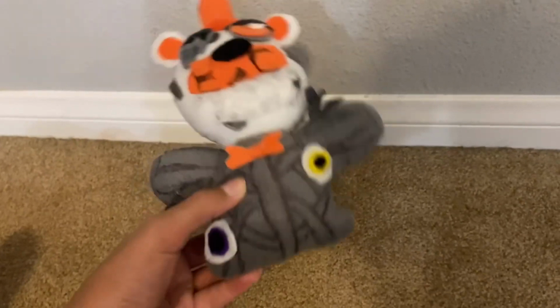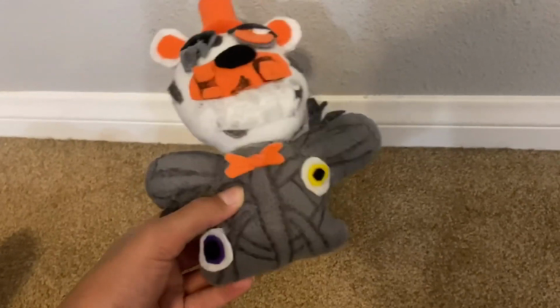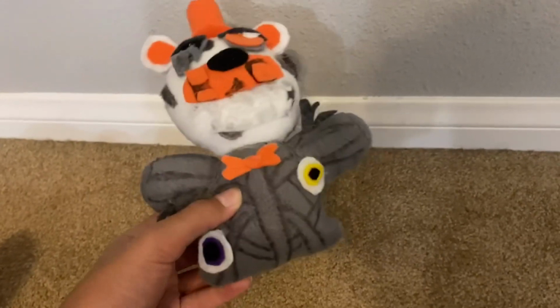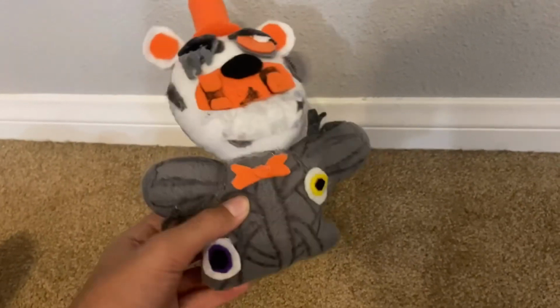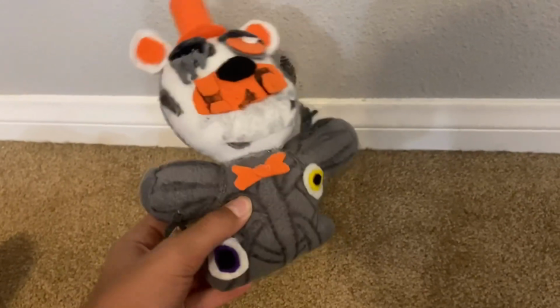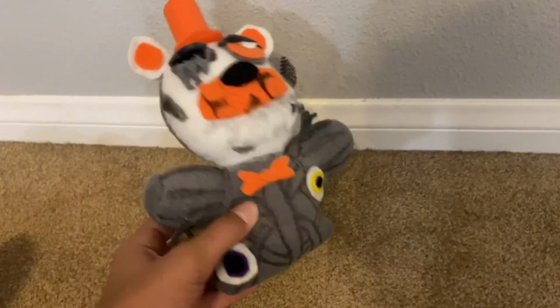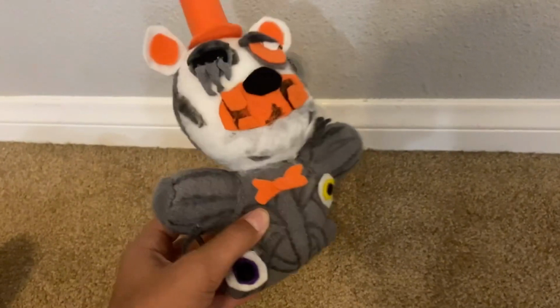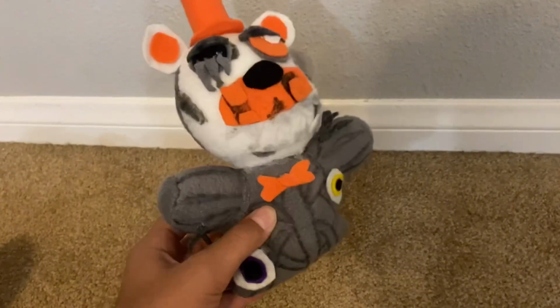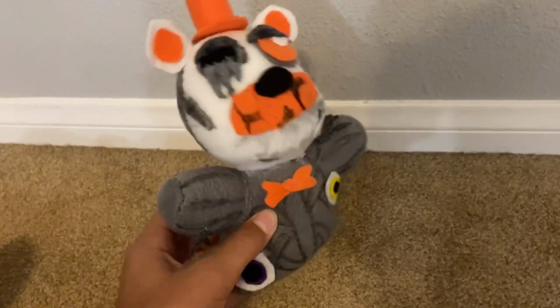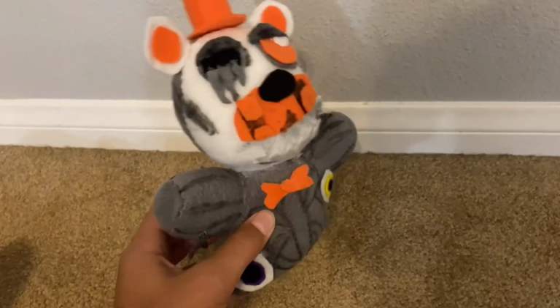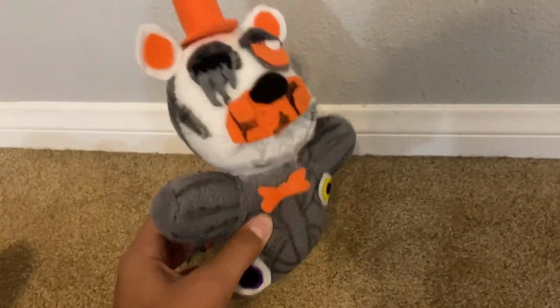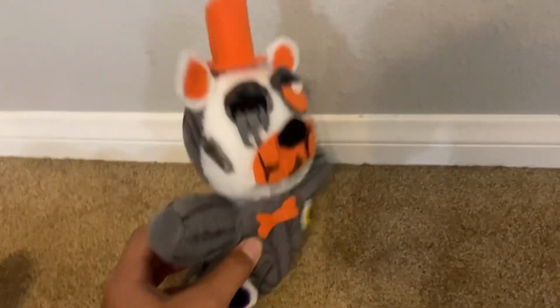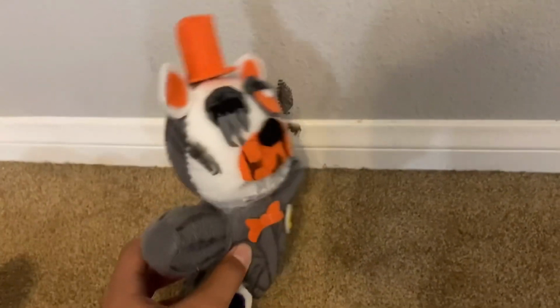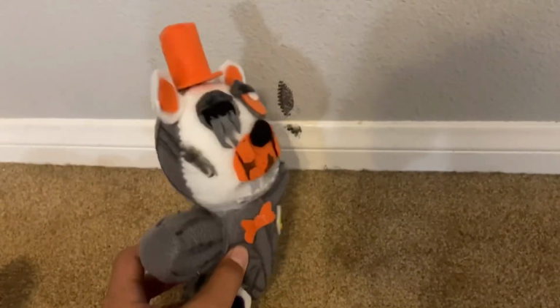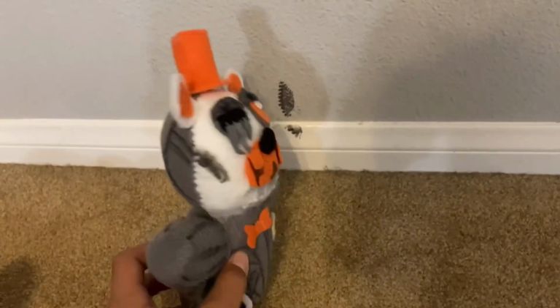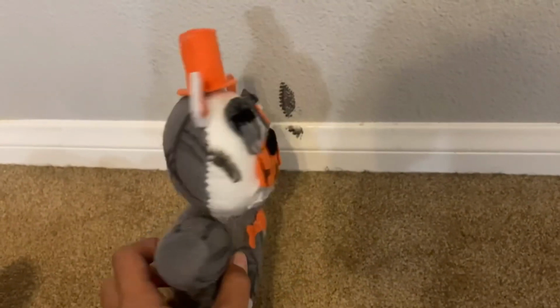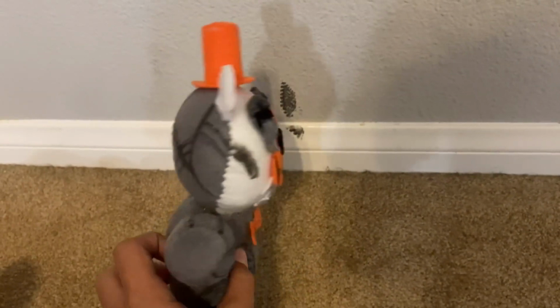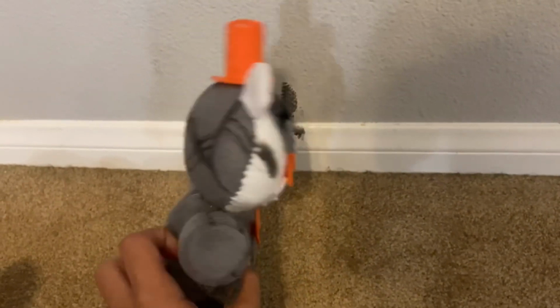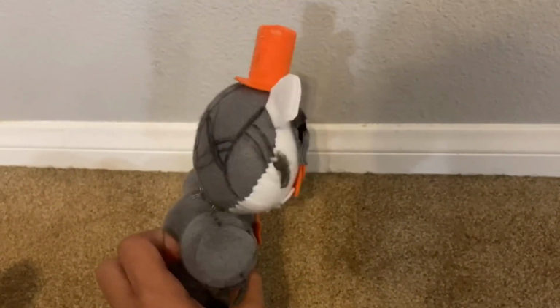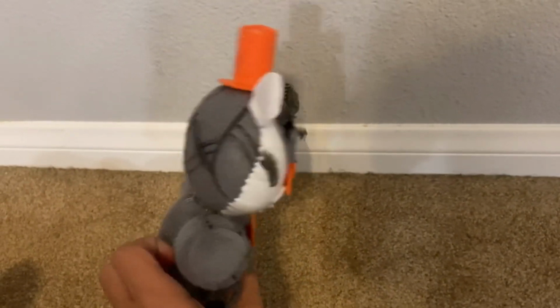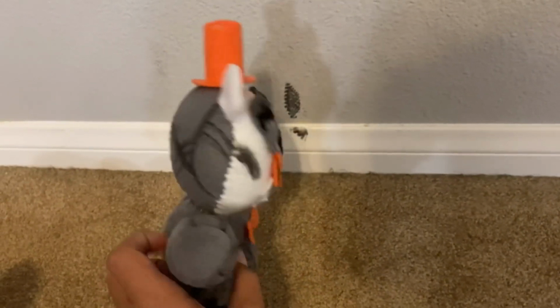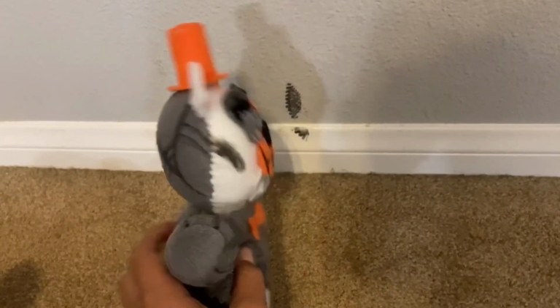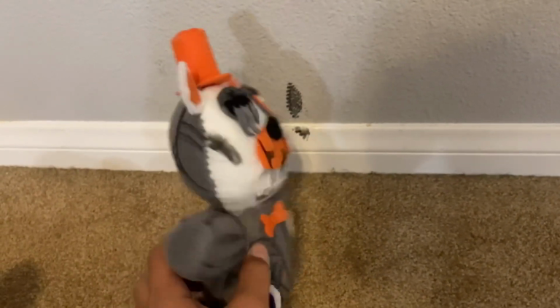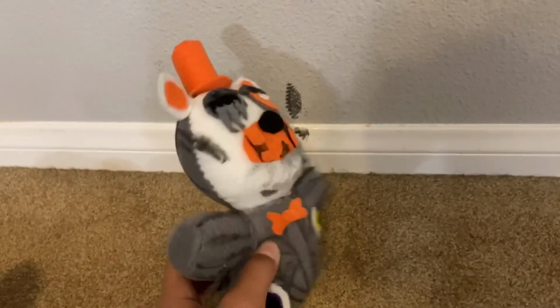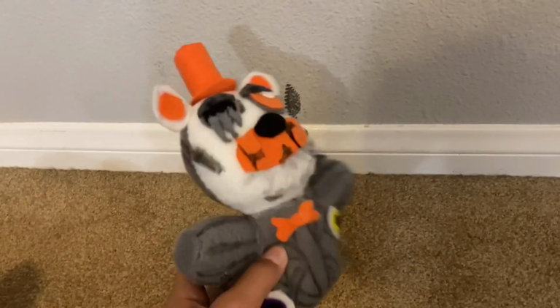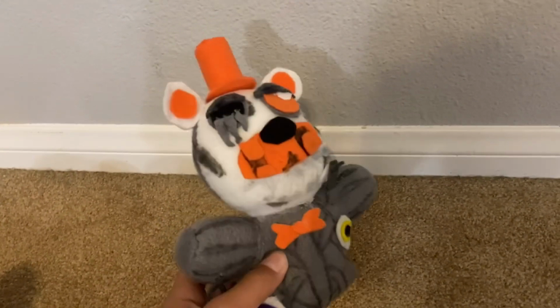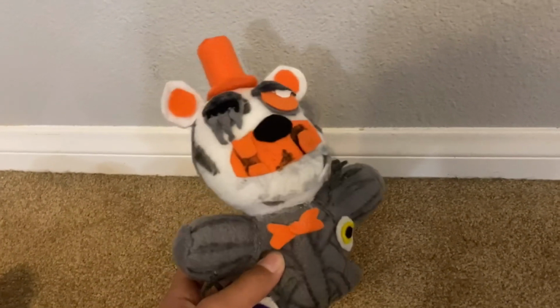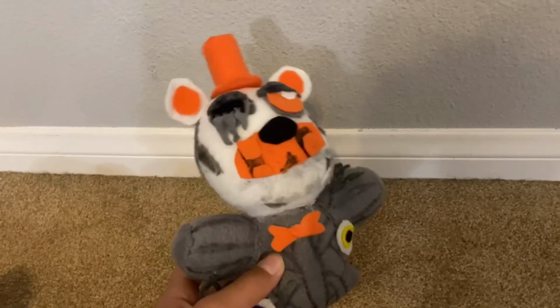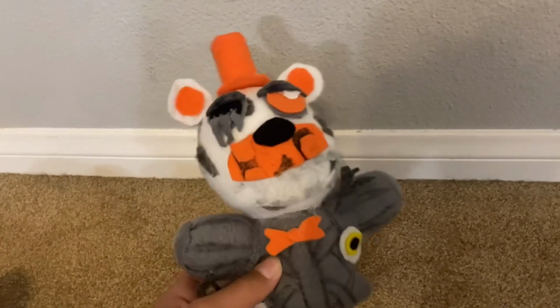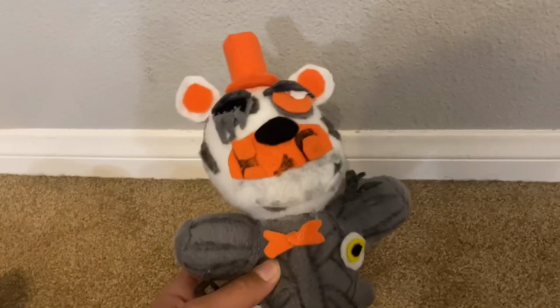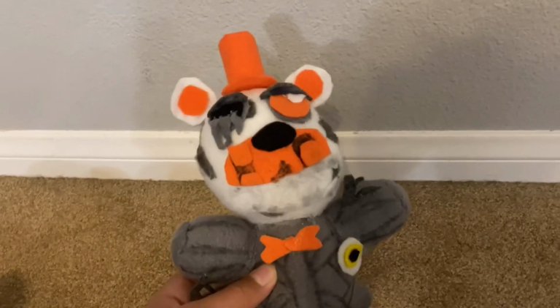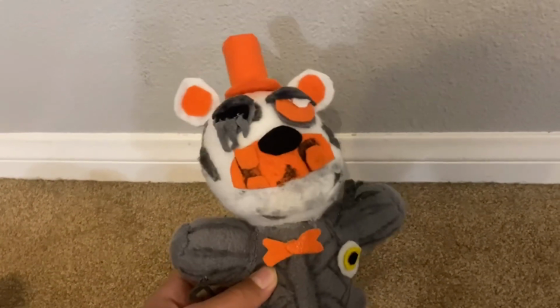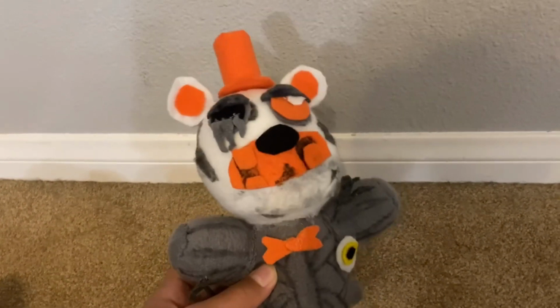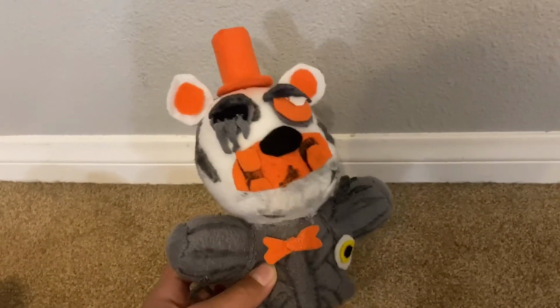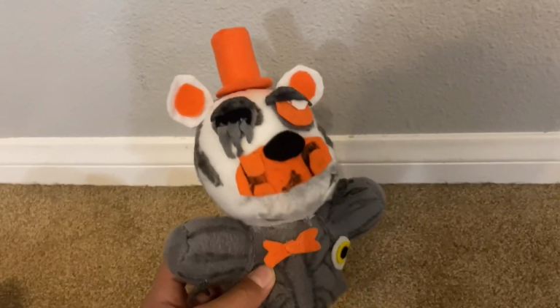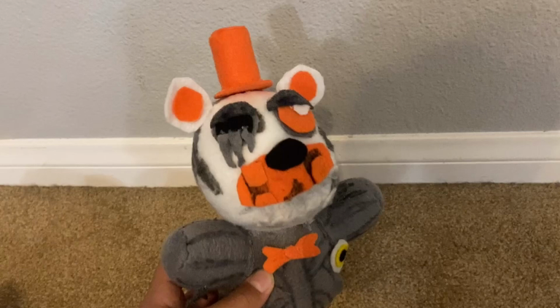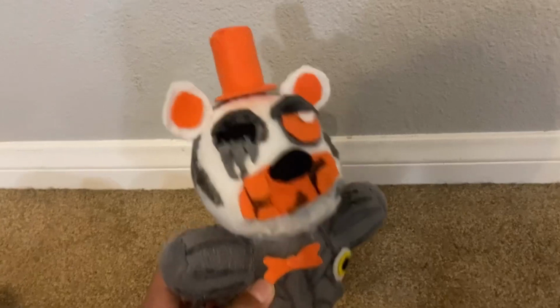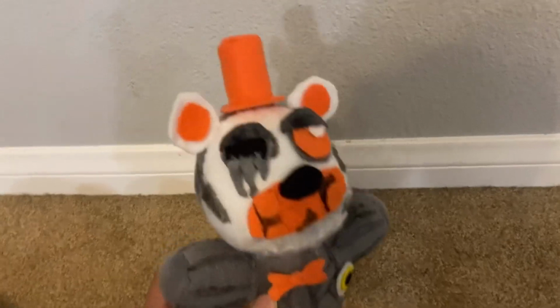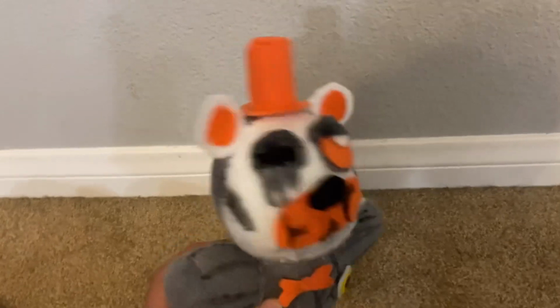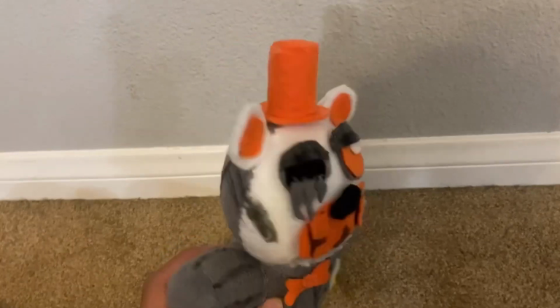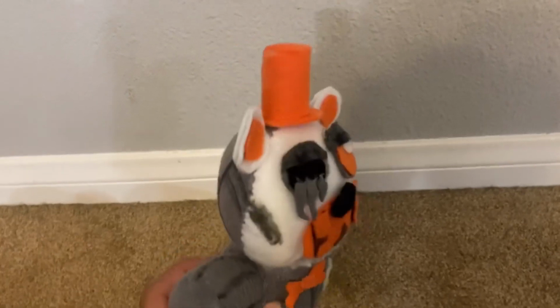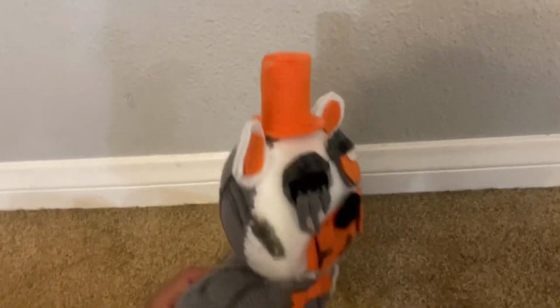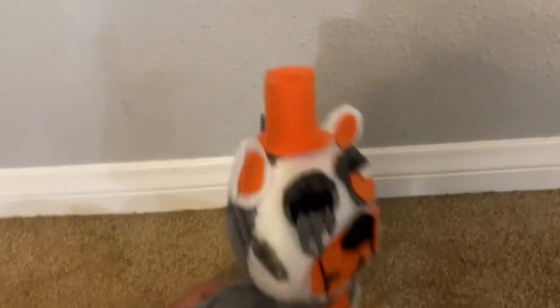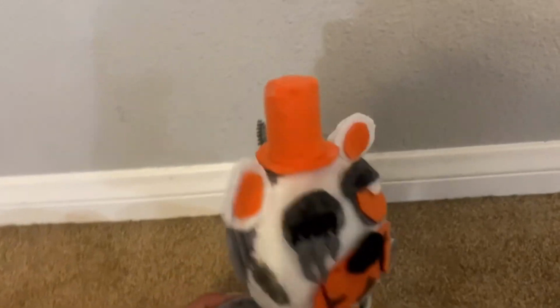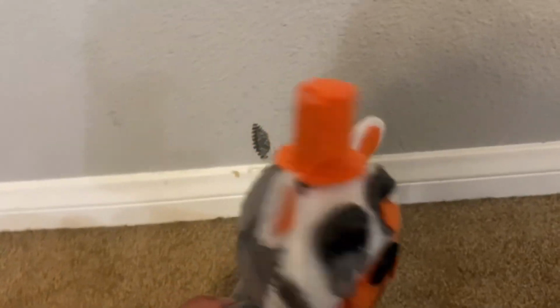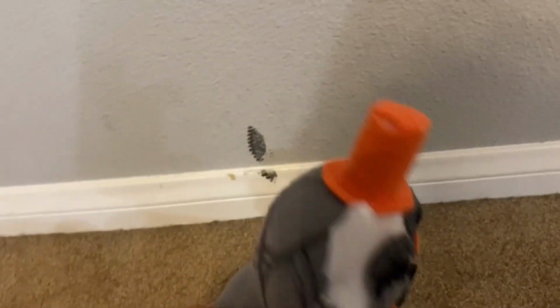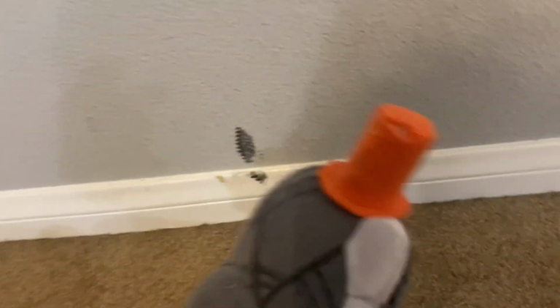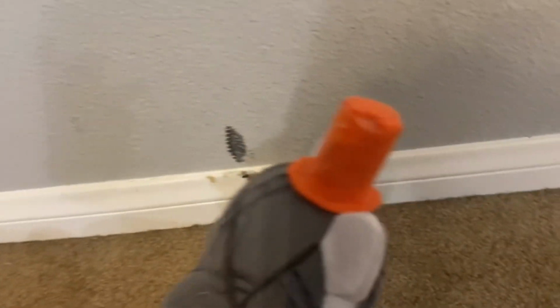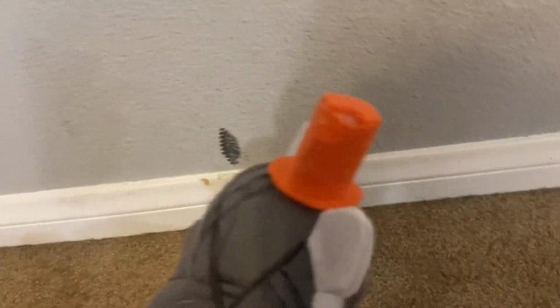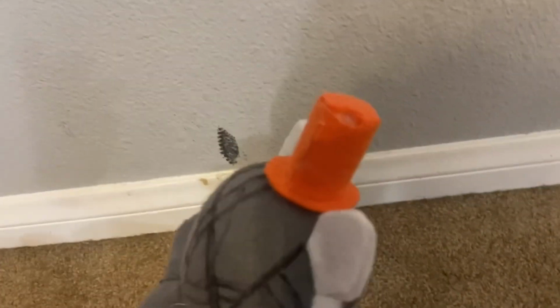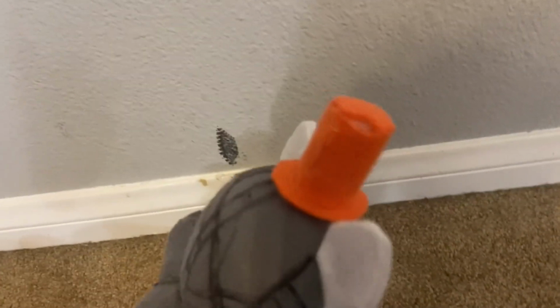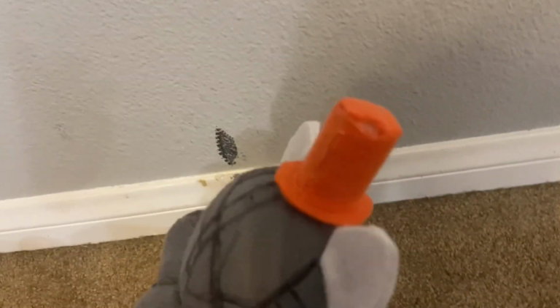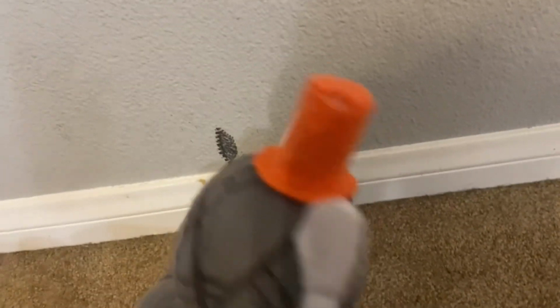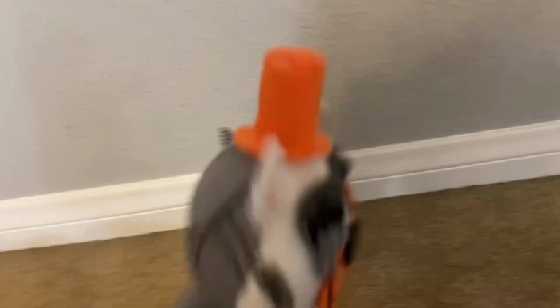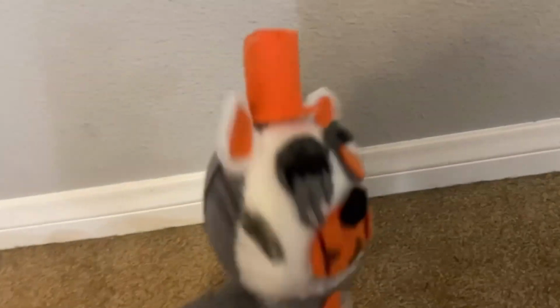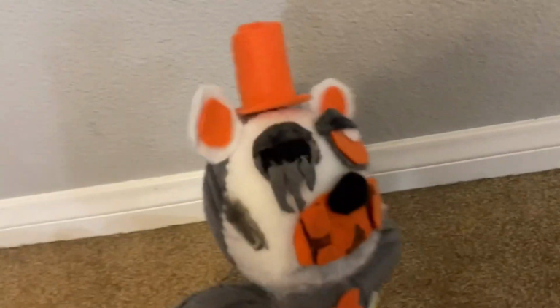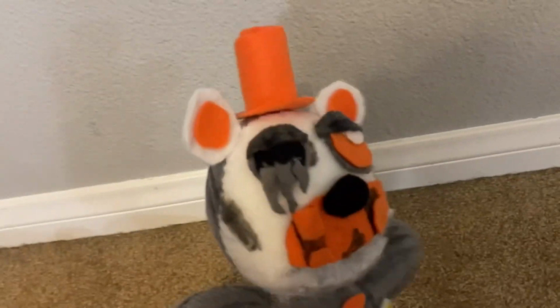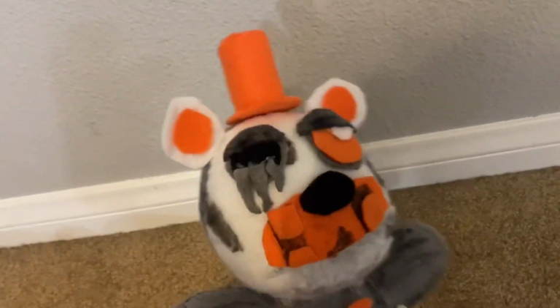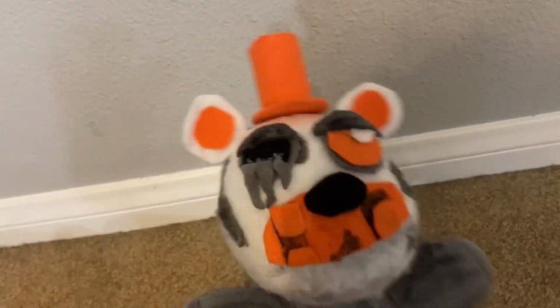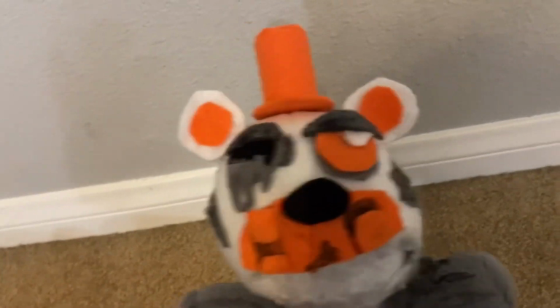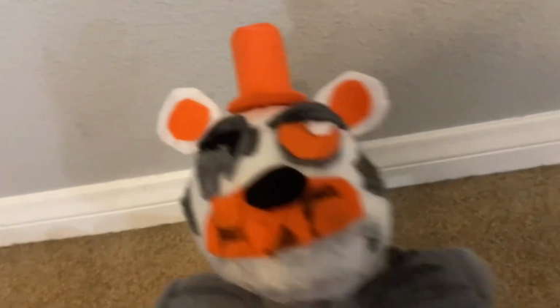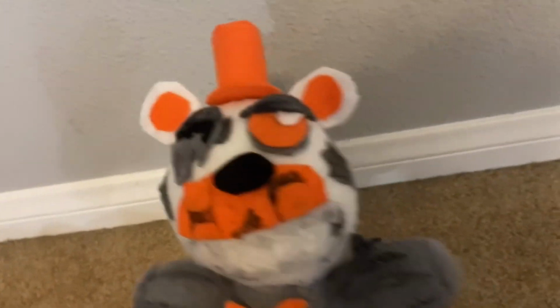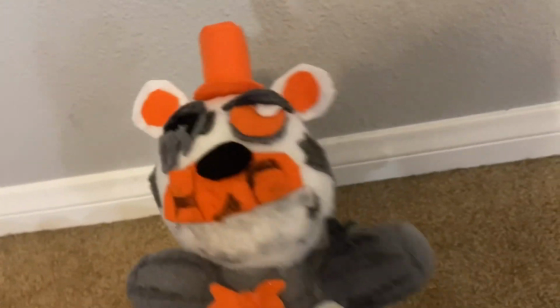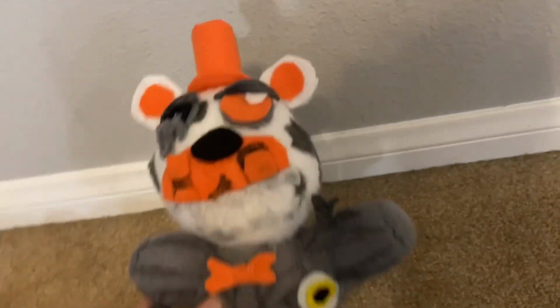I made completely from scratch. I didn't use any real plushy parts. There's the hat and the ears.